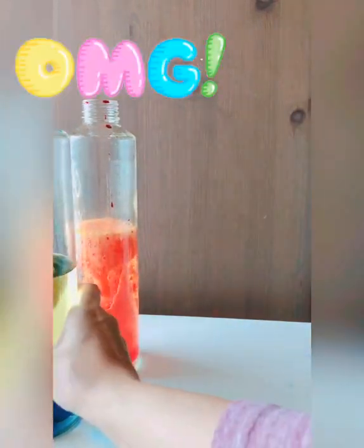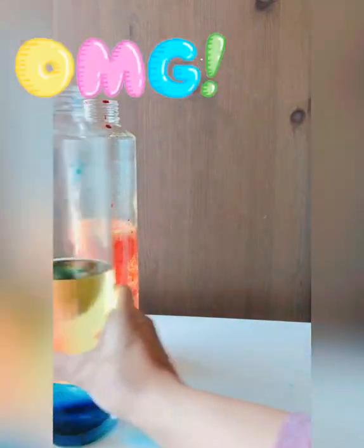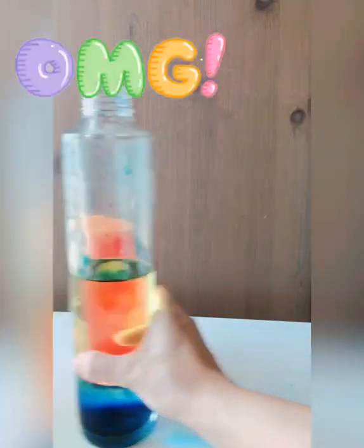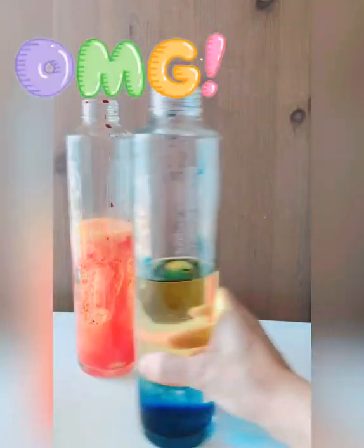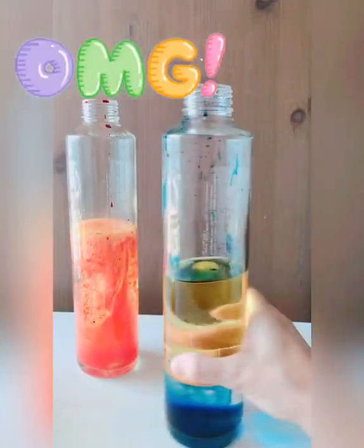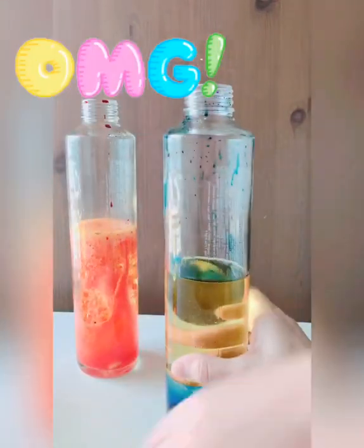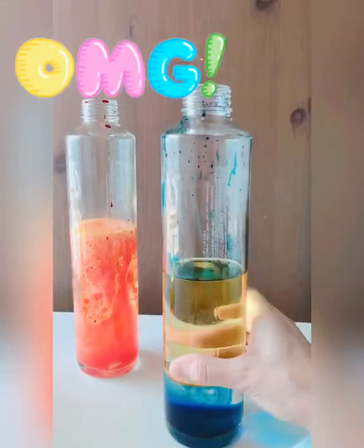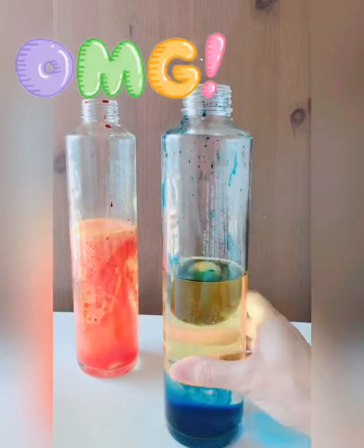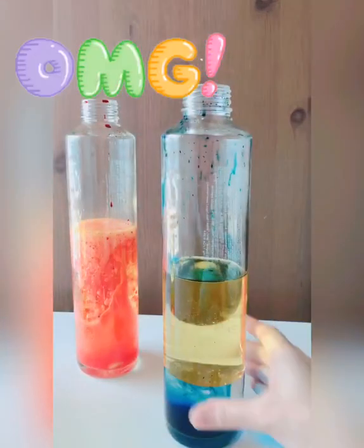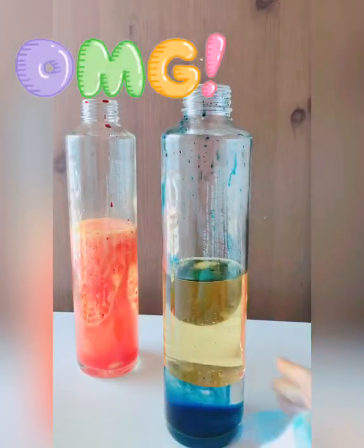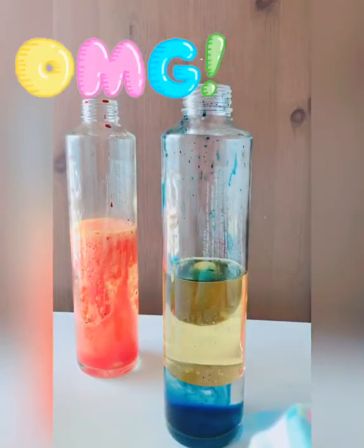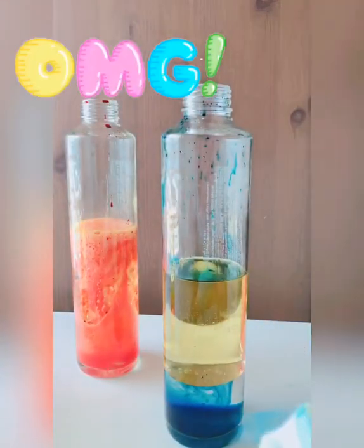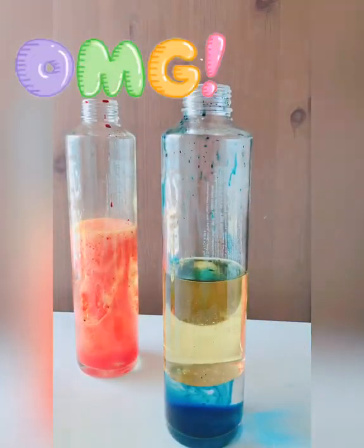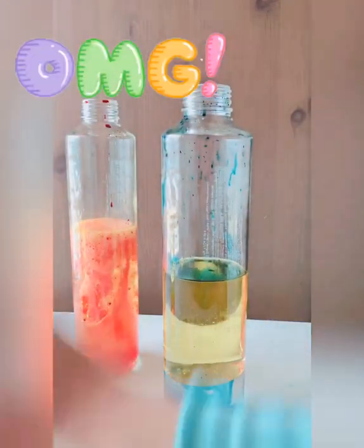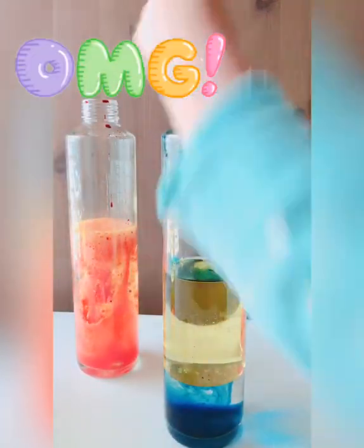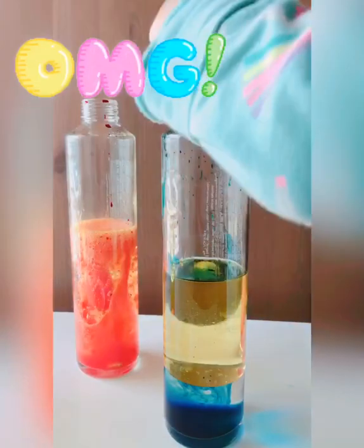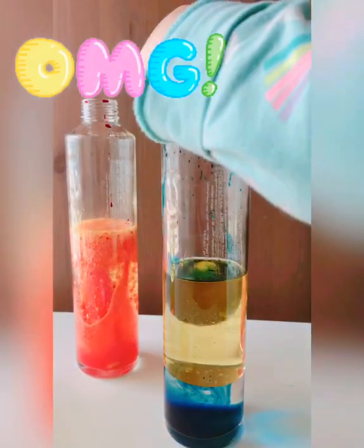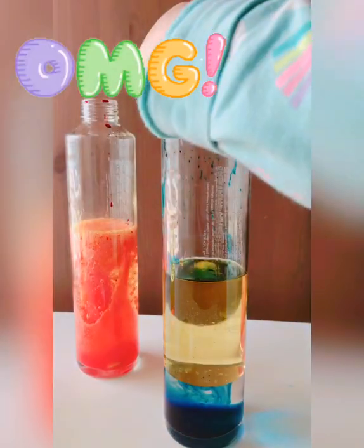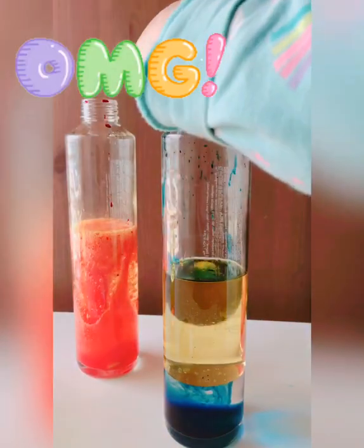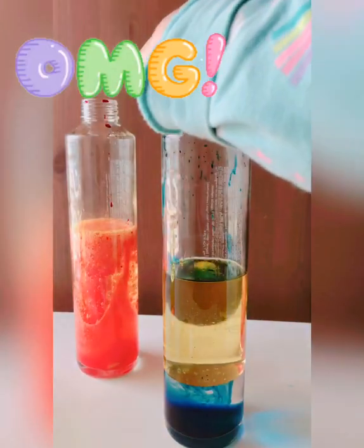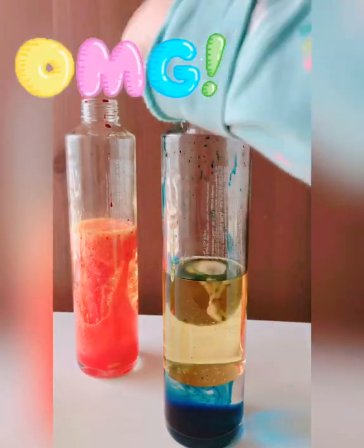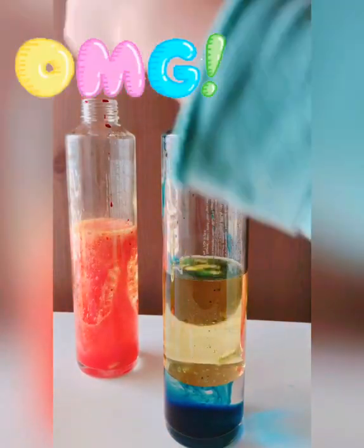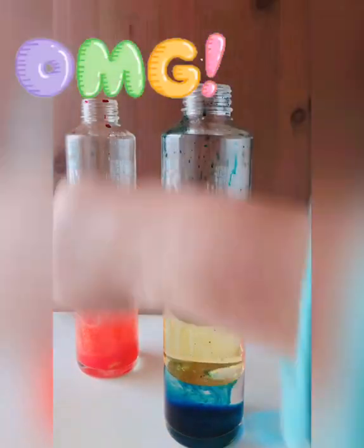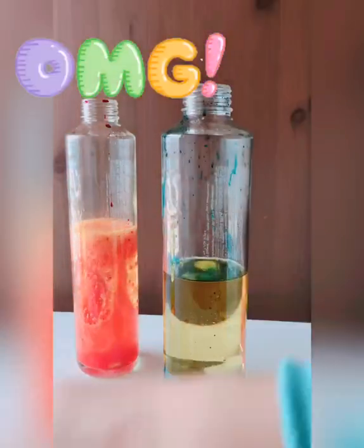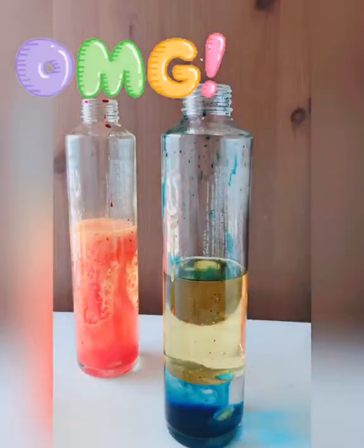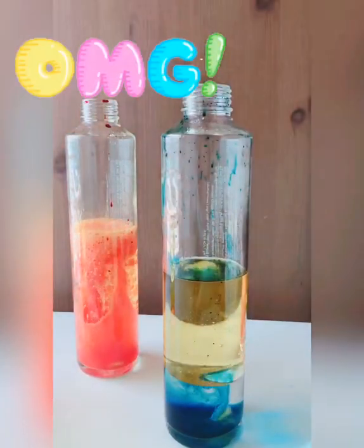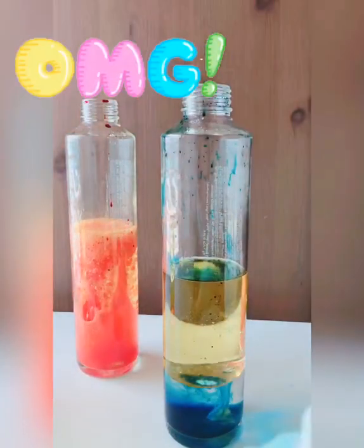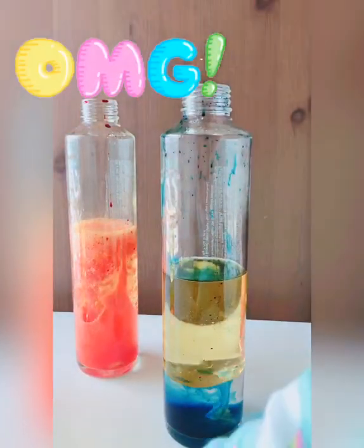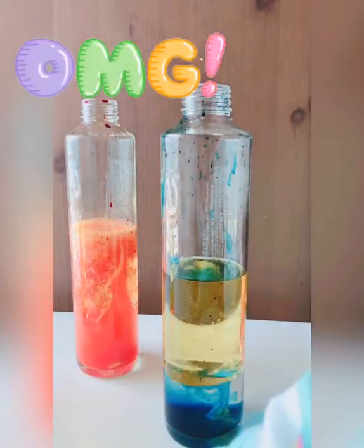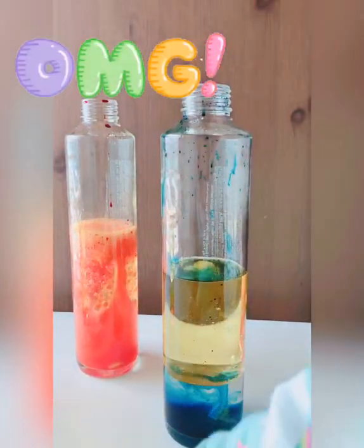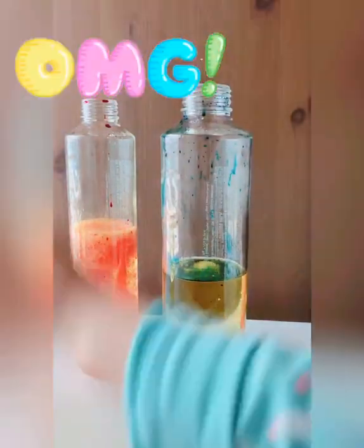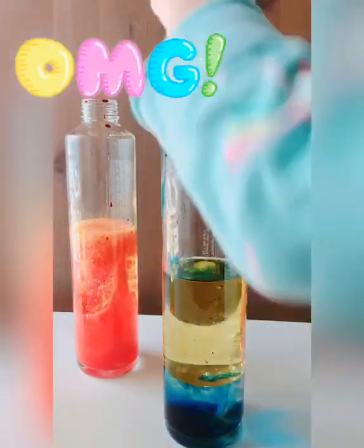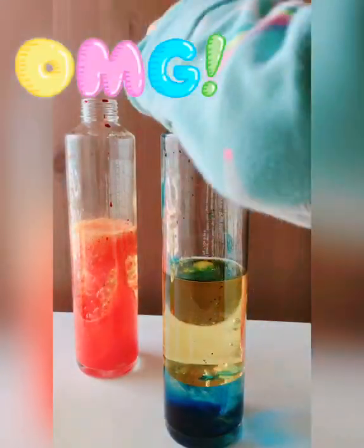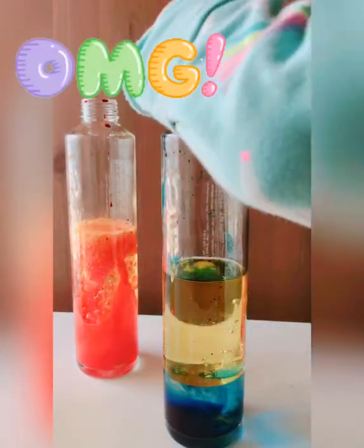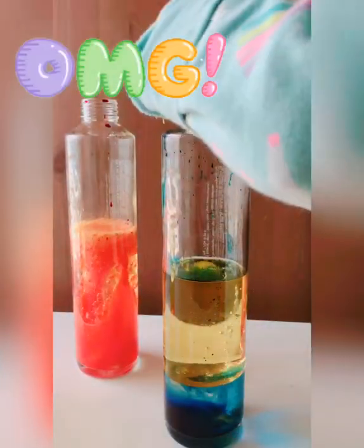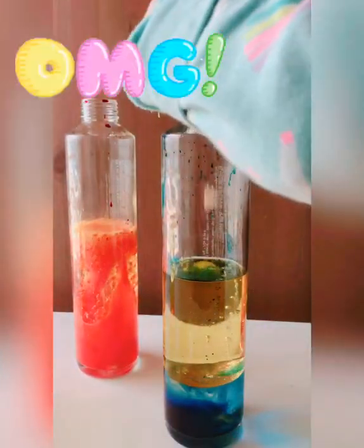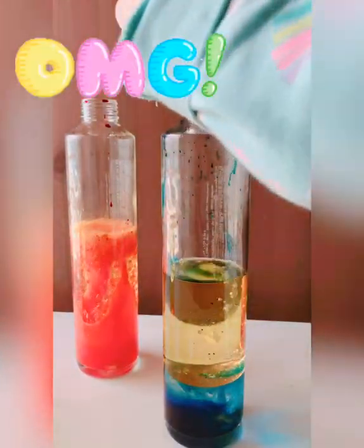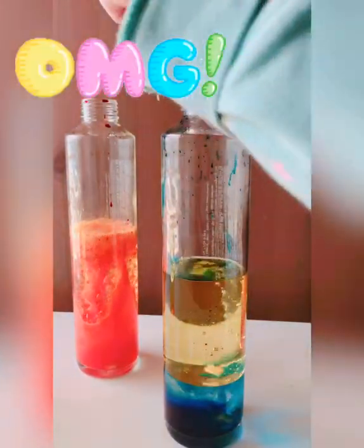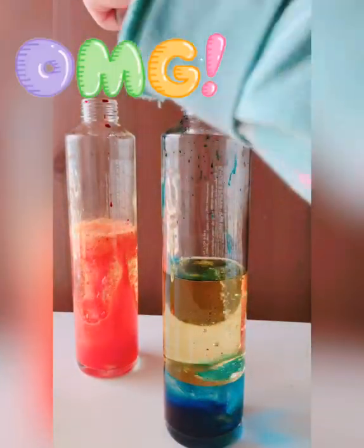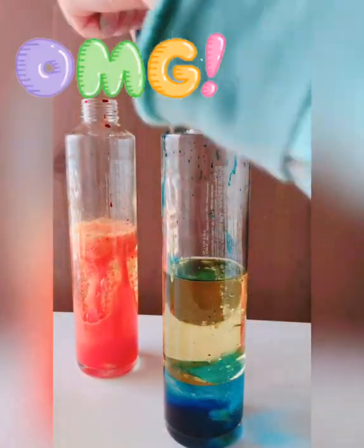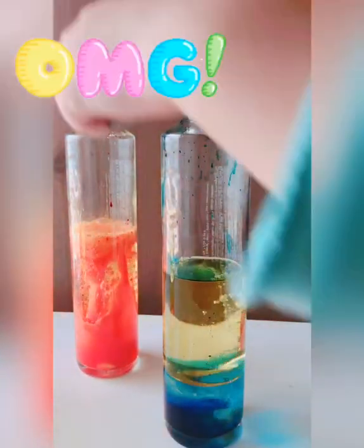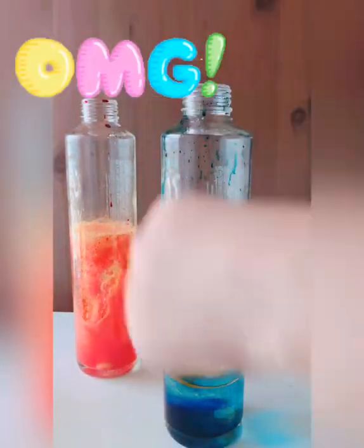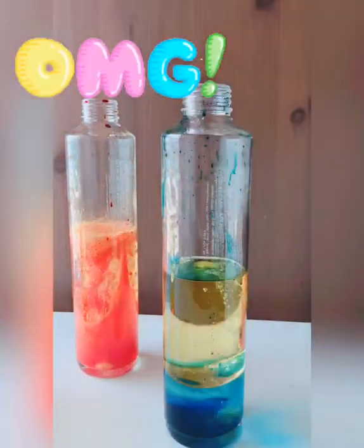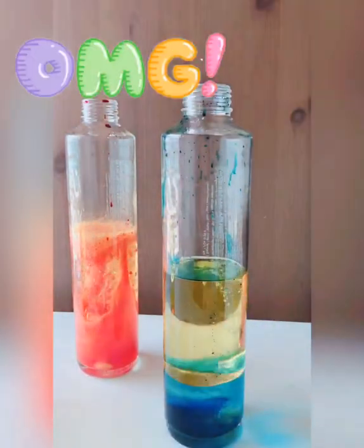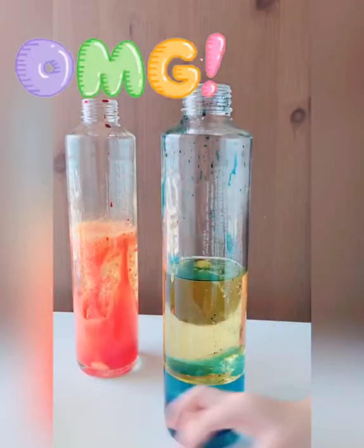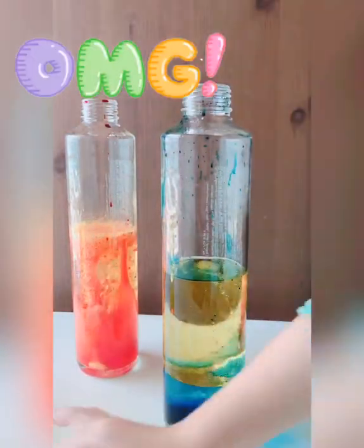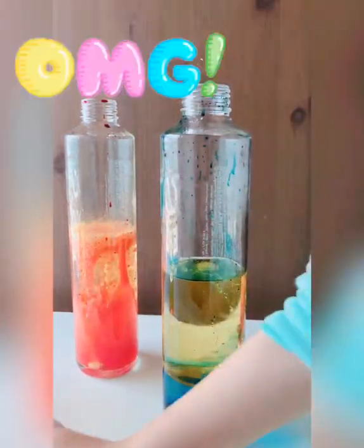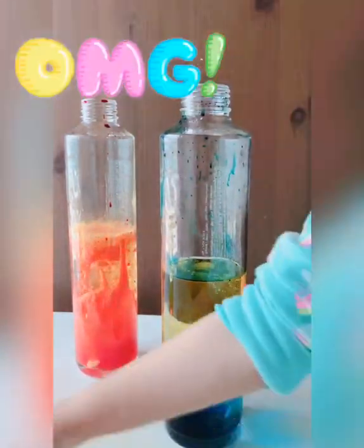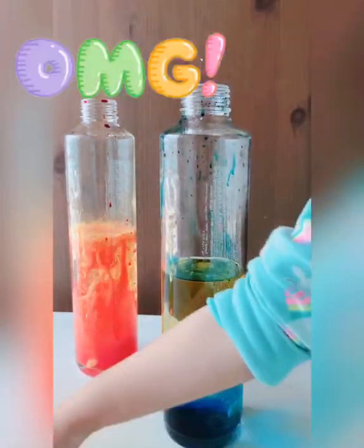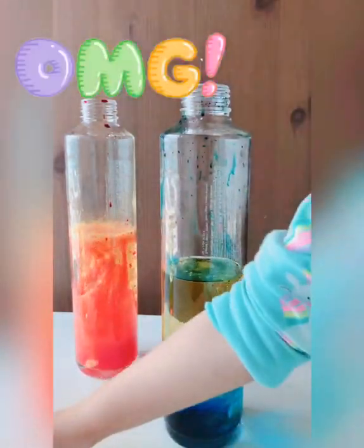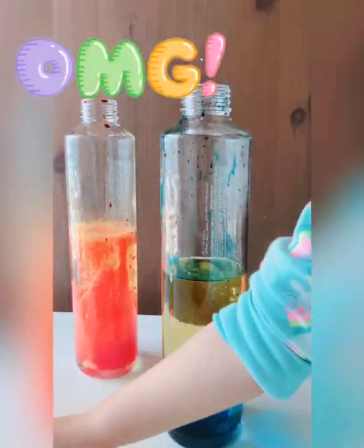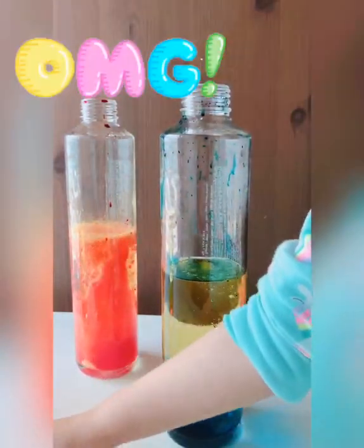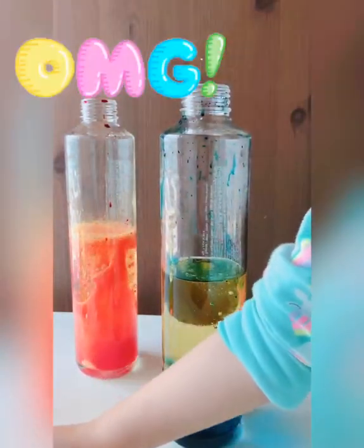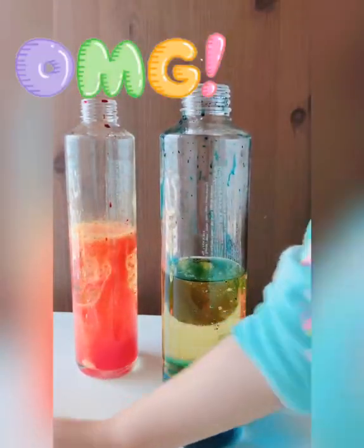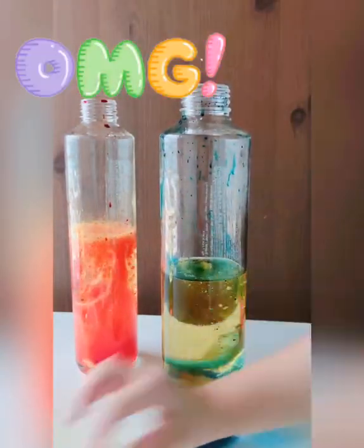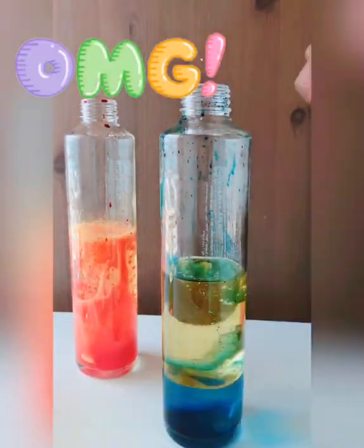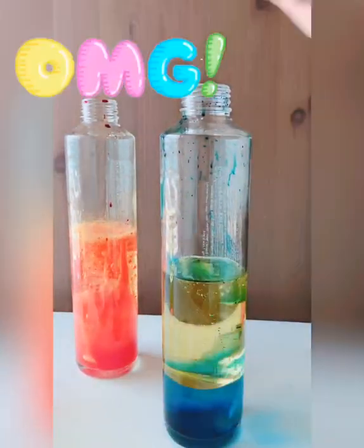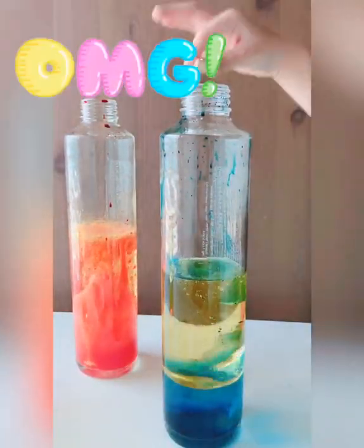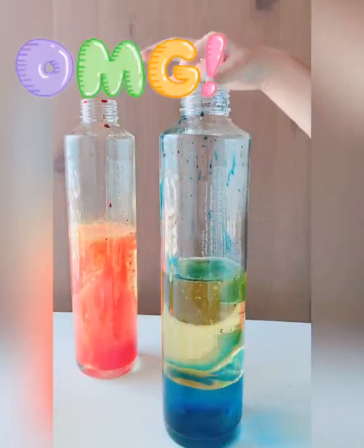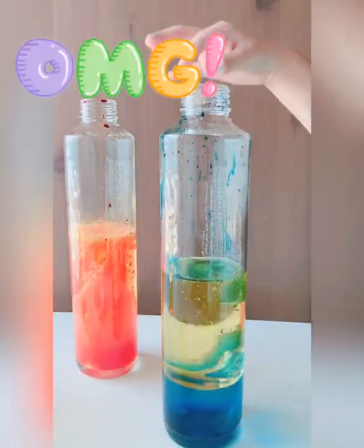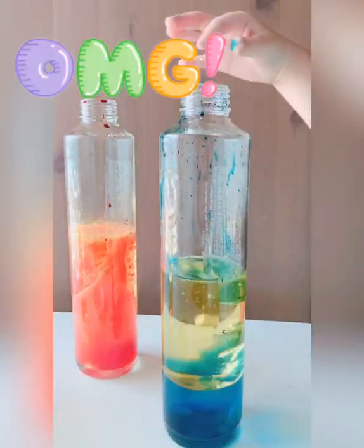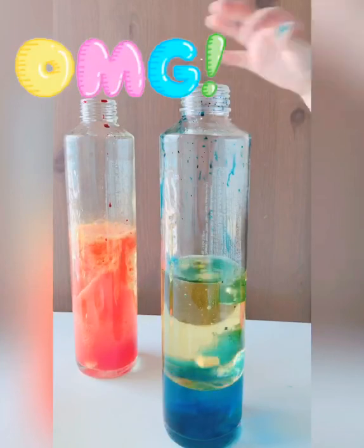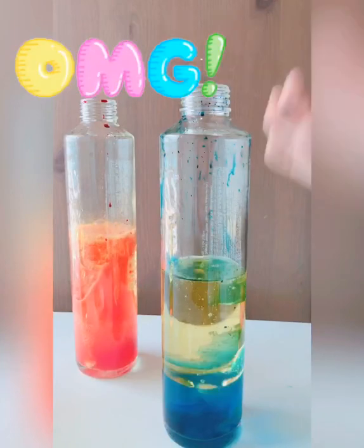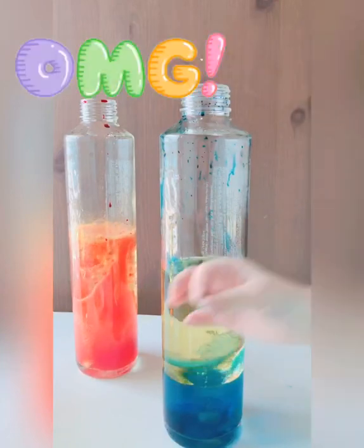Wow! This is really great — look at that one, it's really nice lava in here.